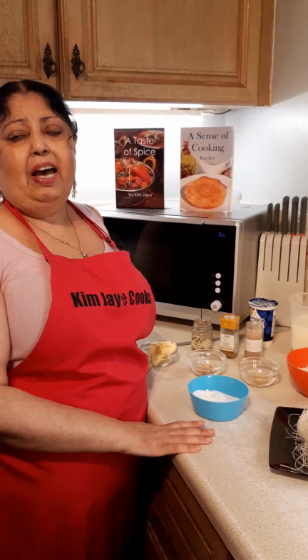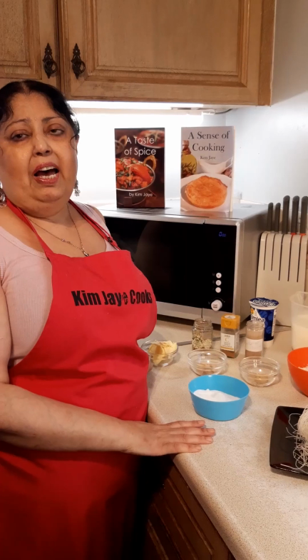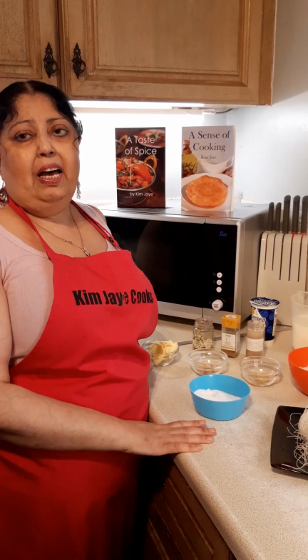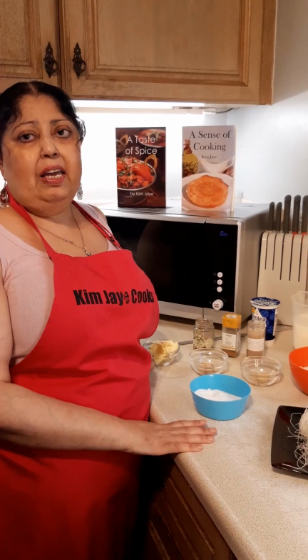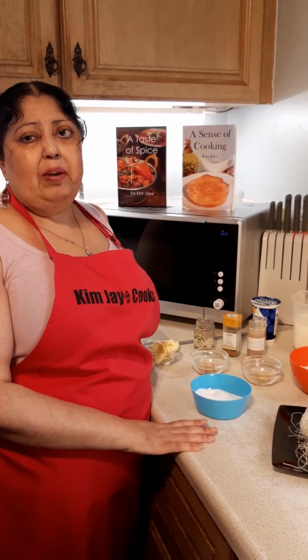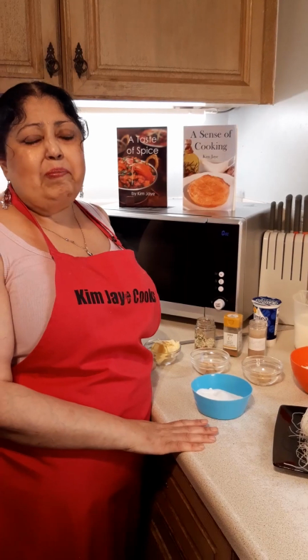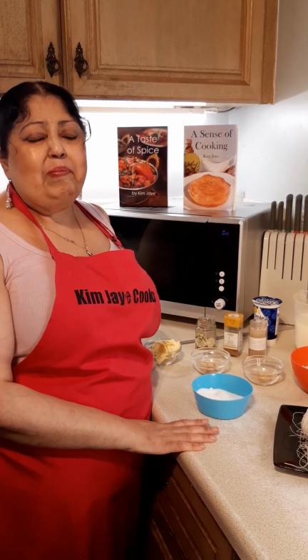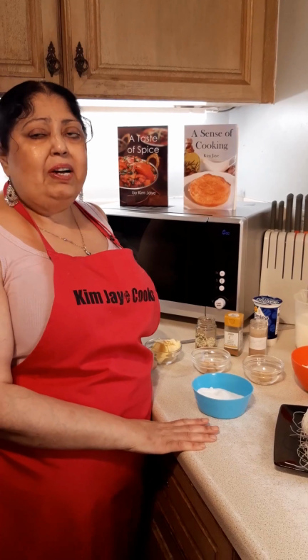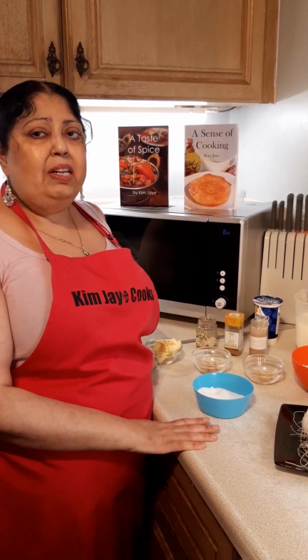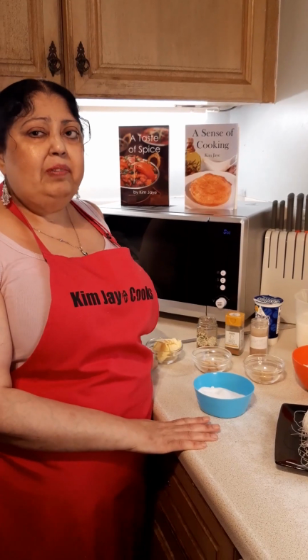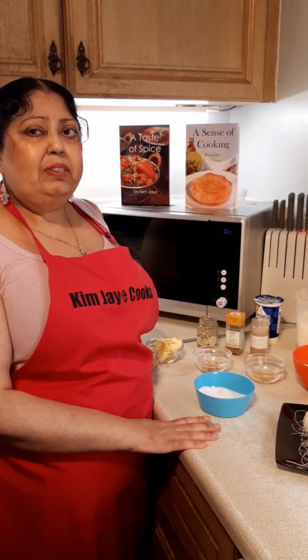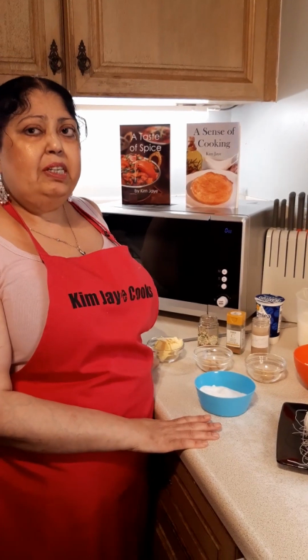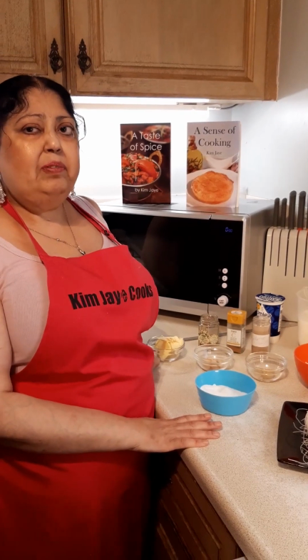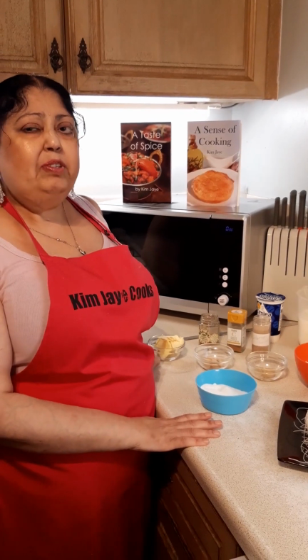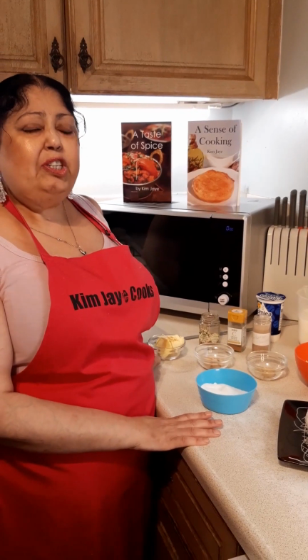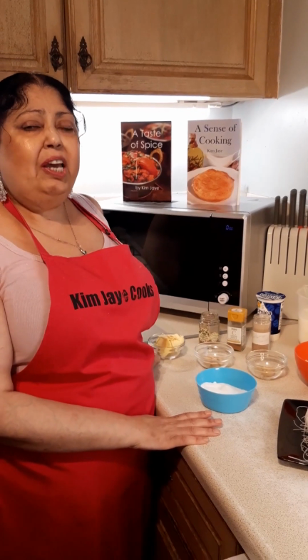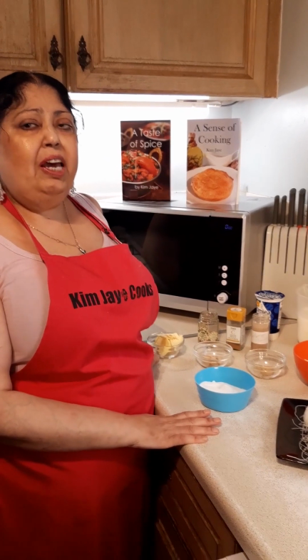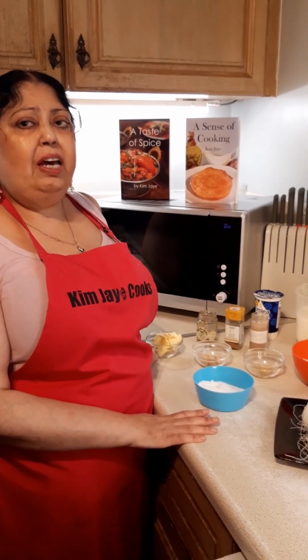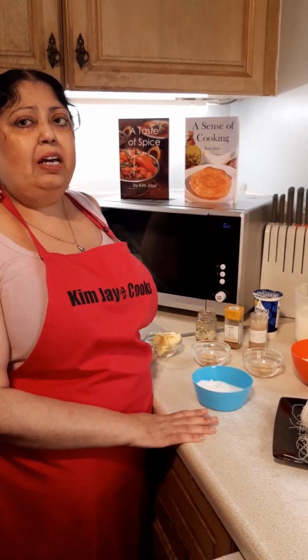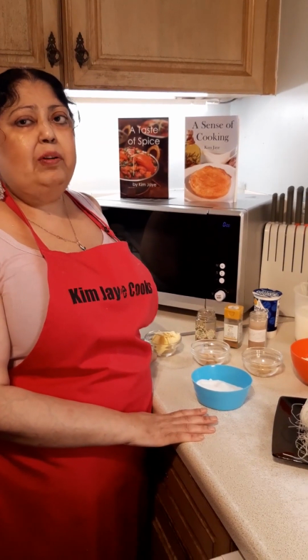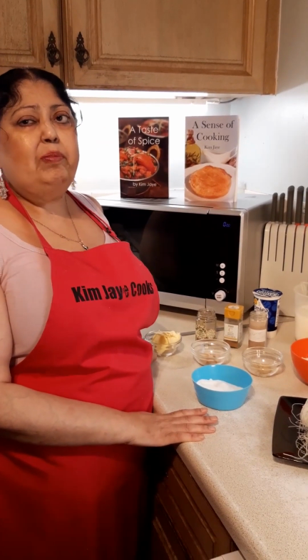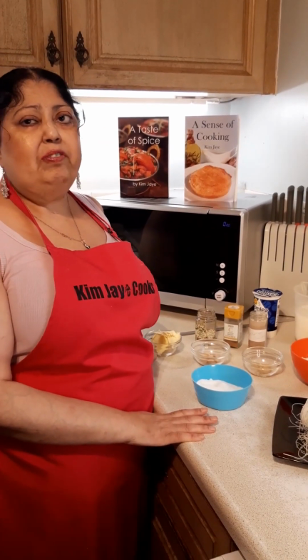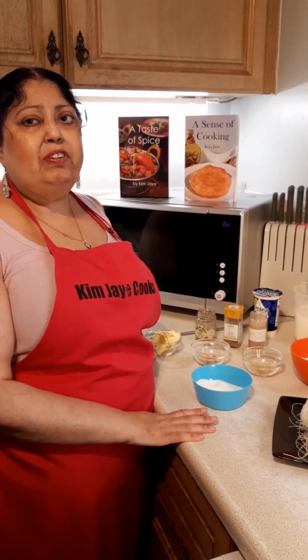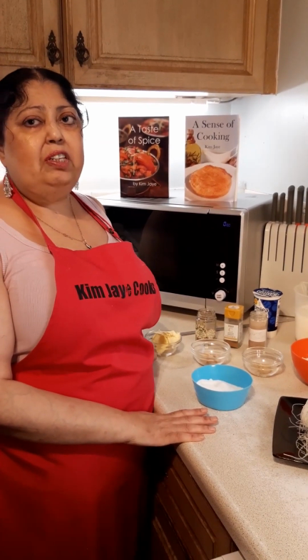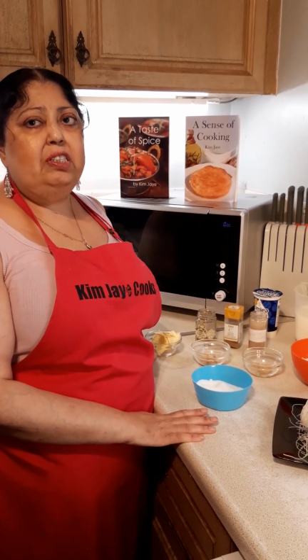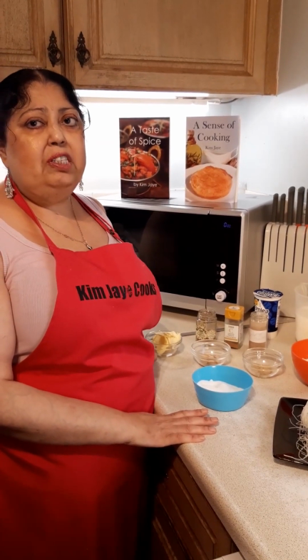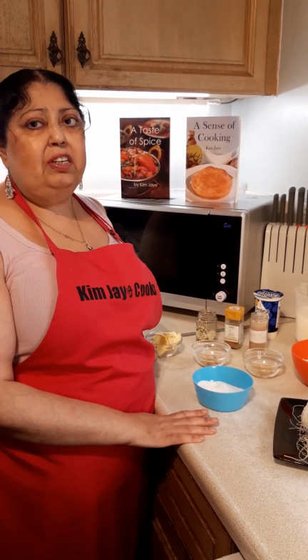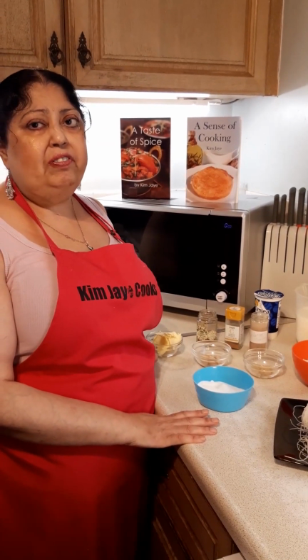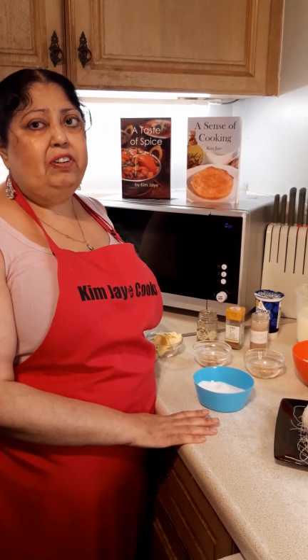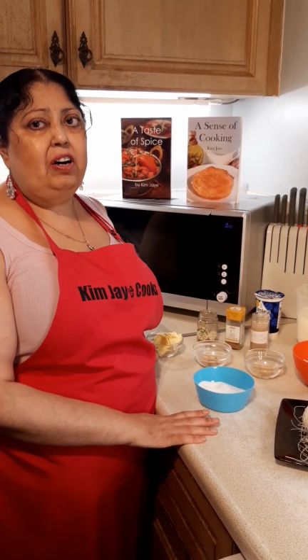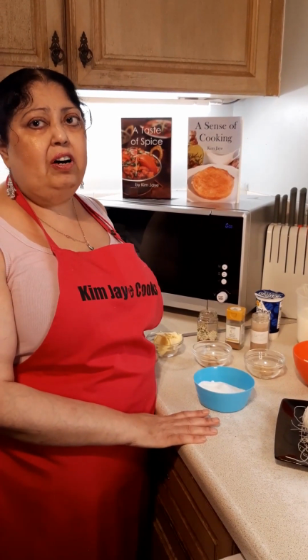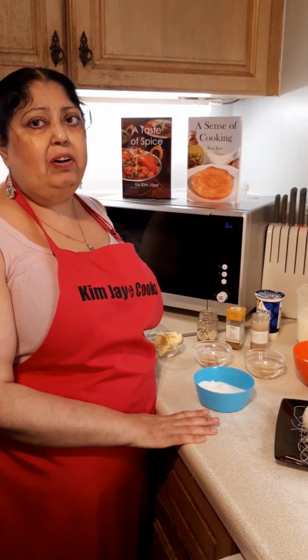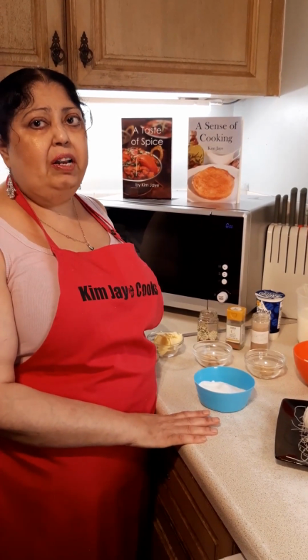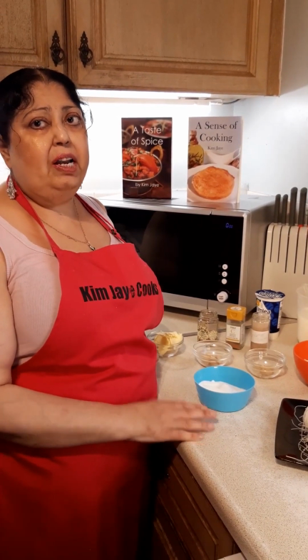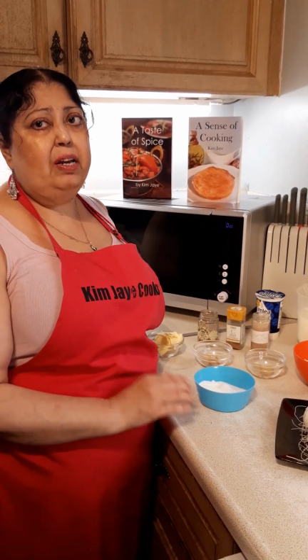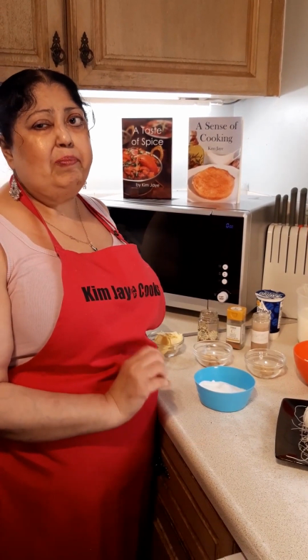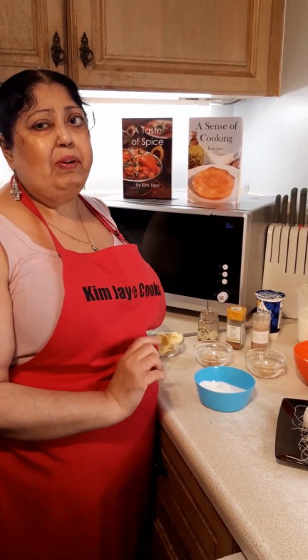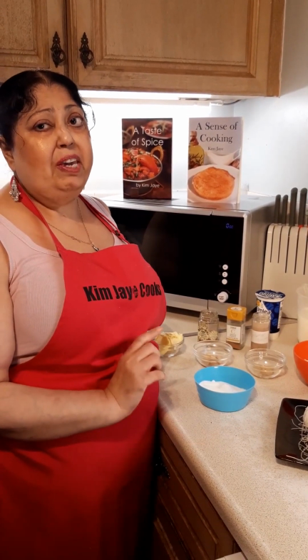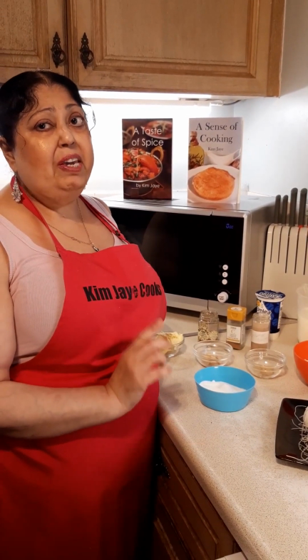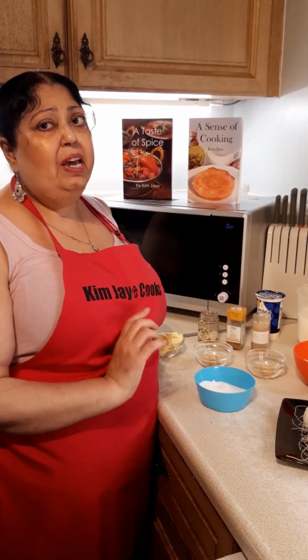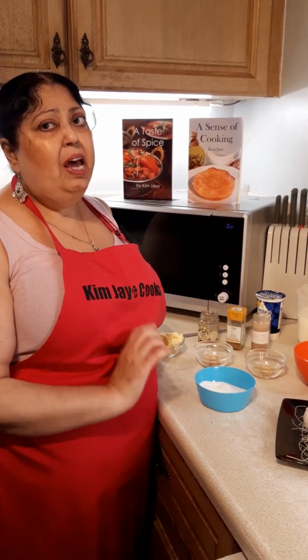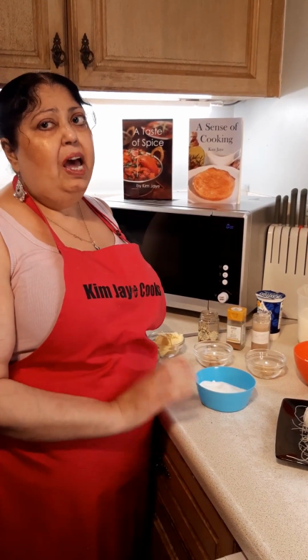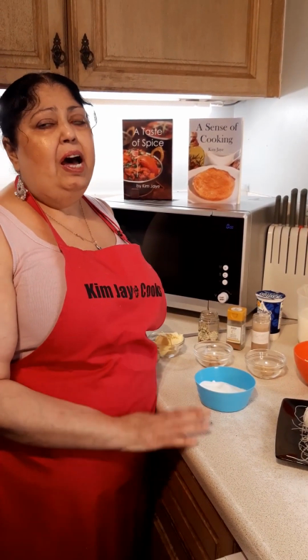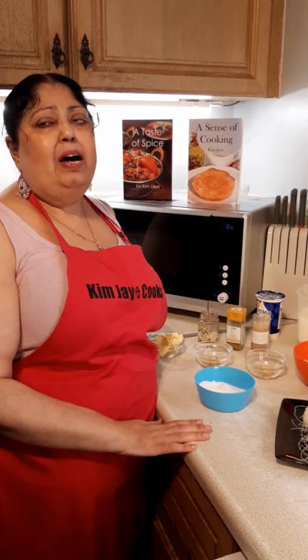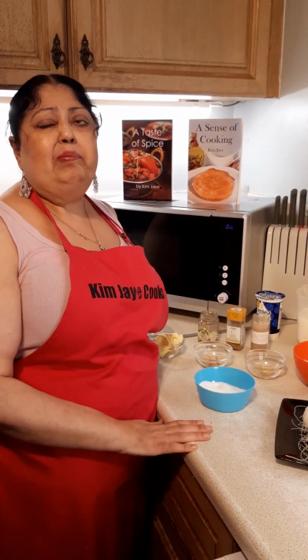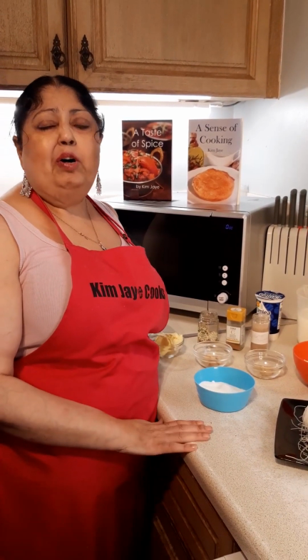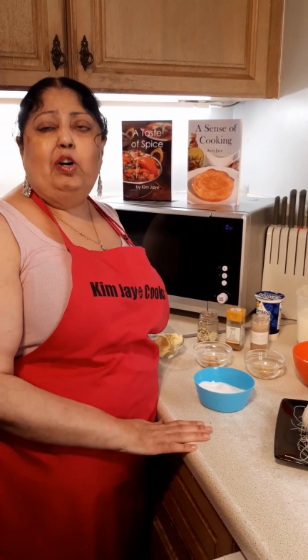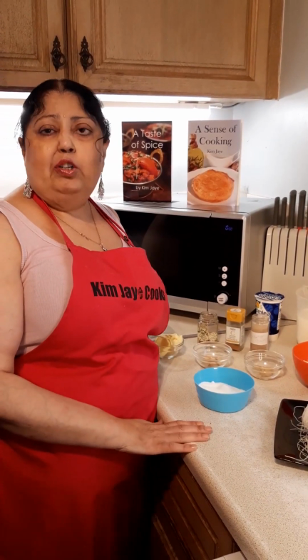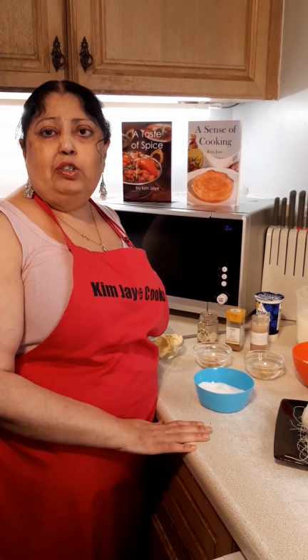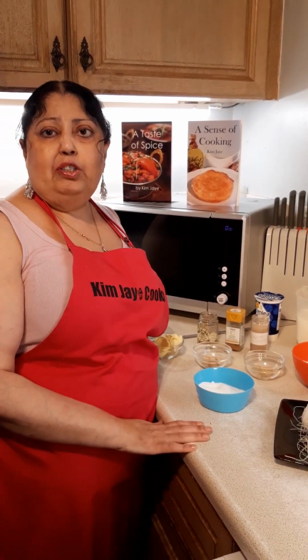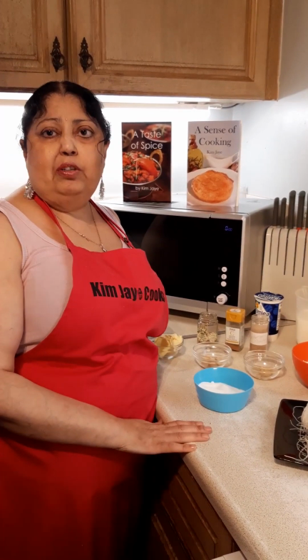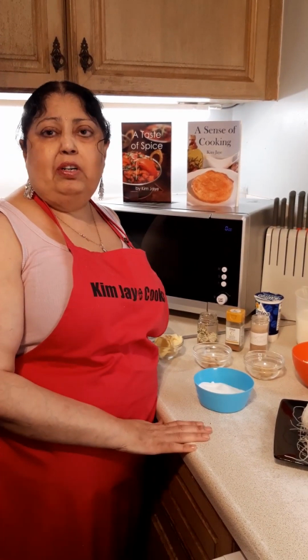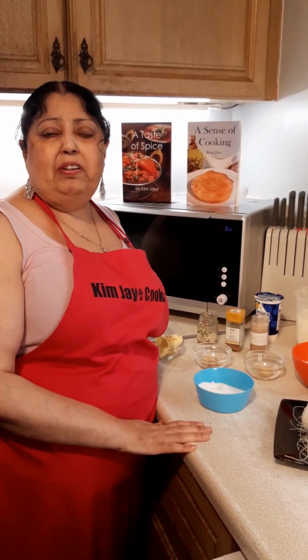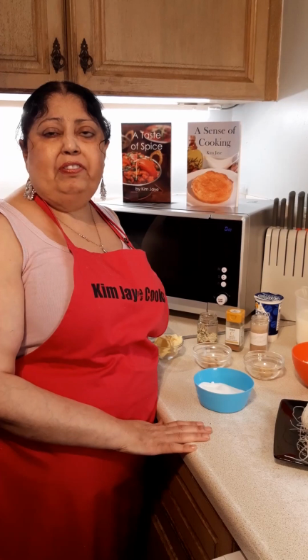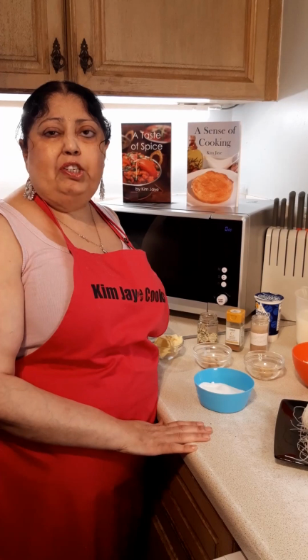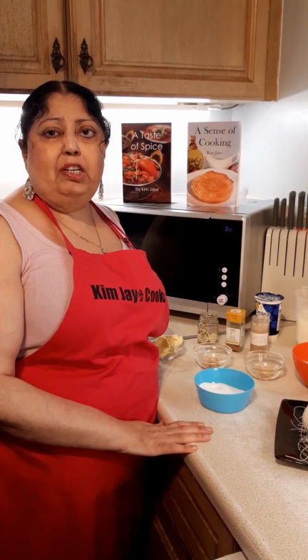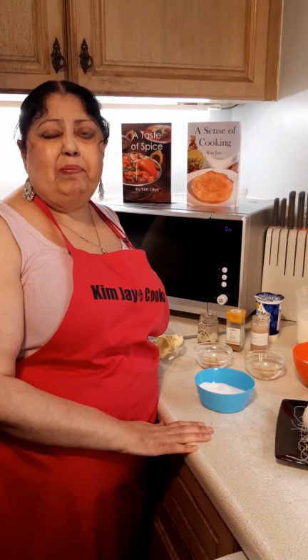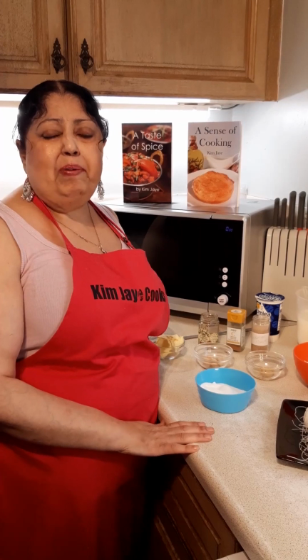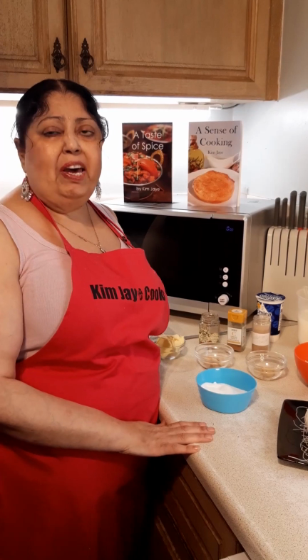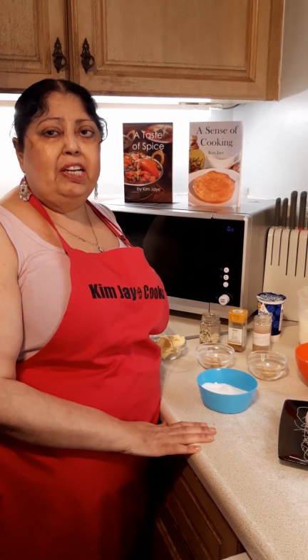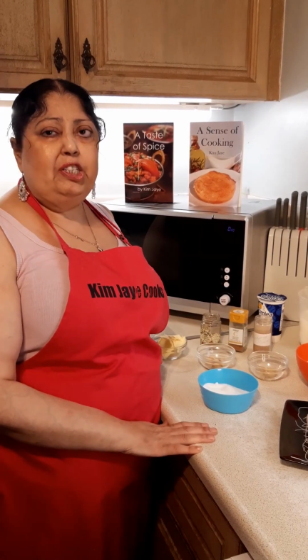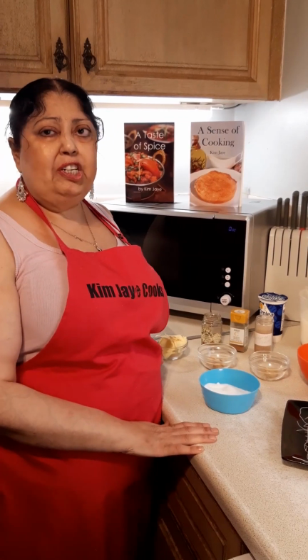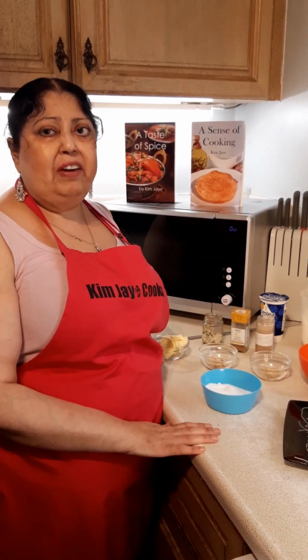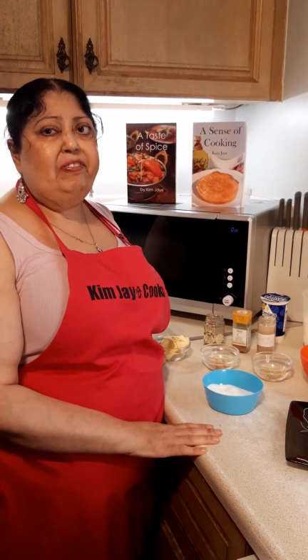Hi, my name's Kim Jay and I'm a volunteer for RNIB. I'm also a visually impaired chef.